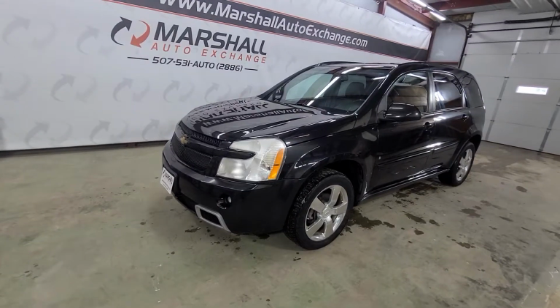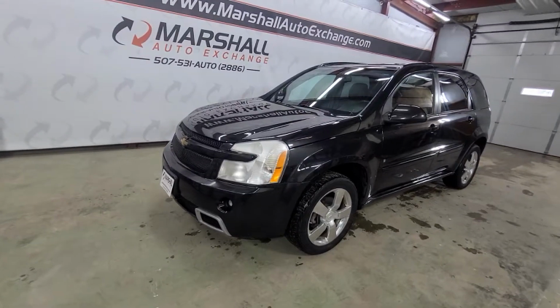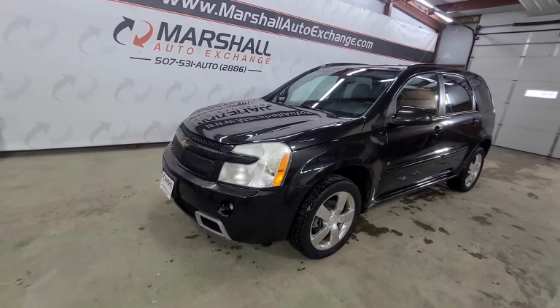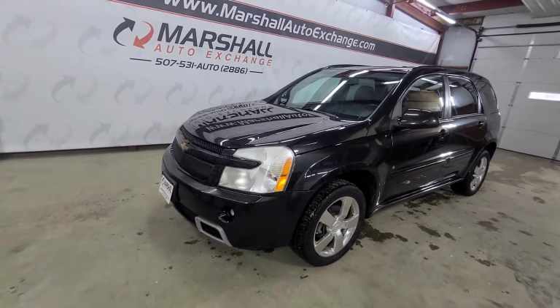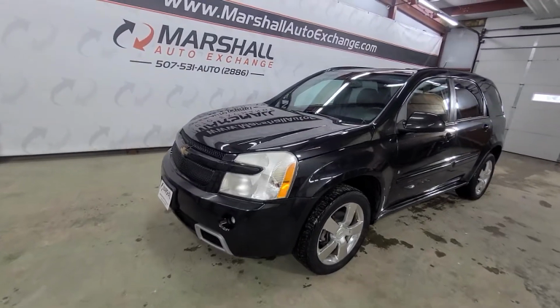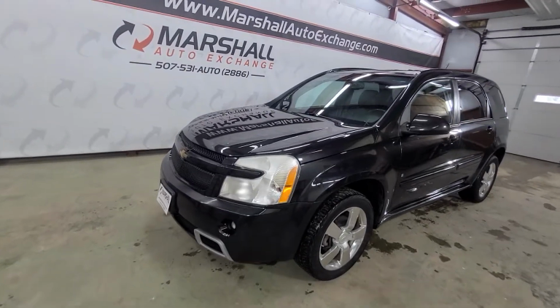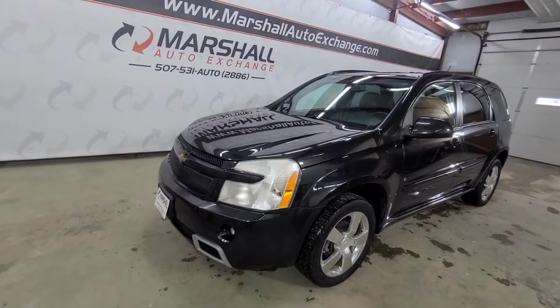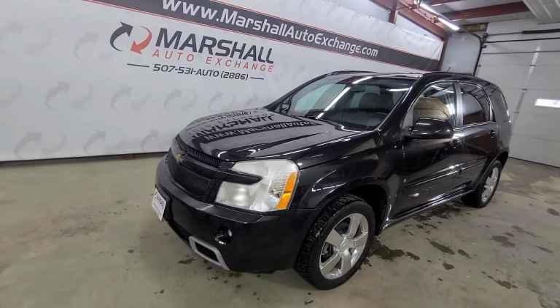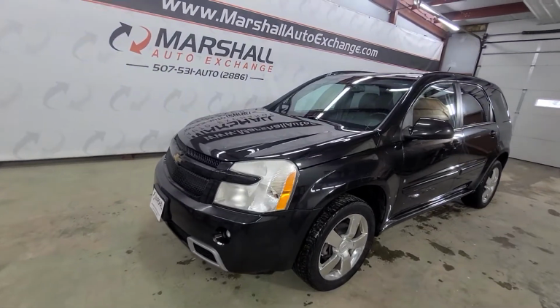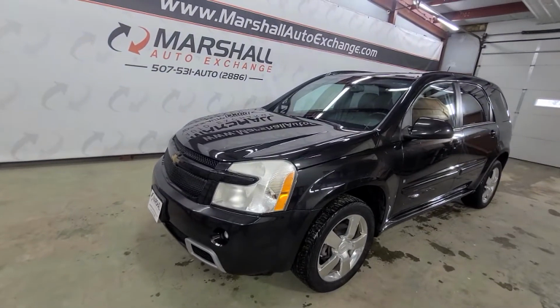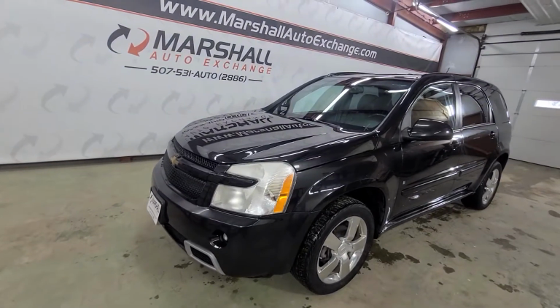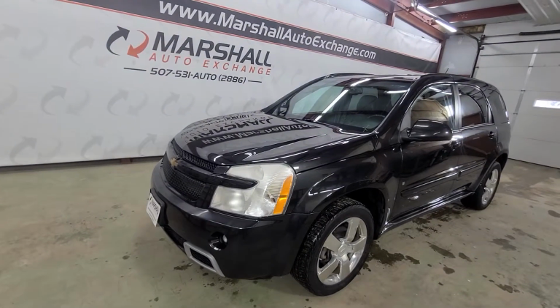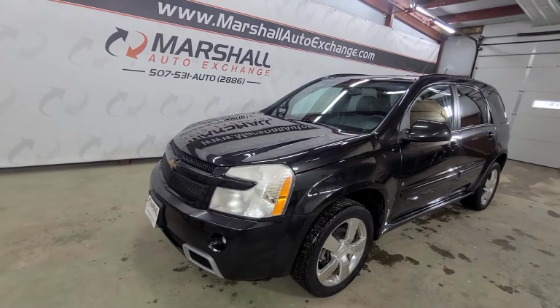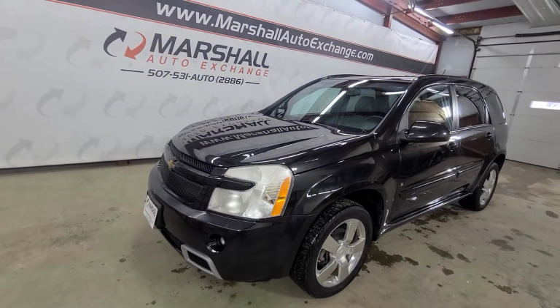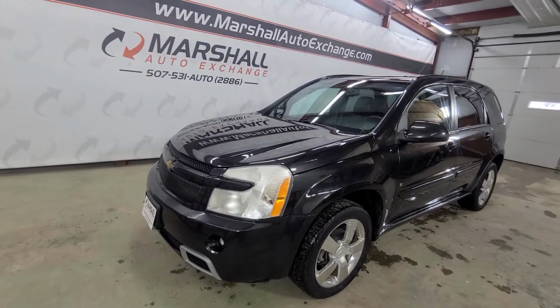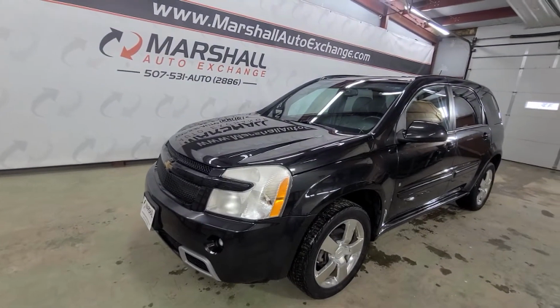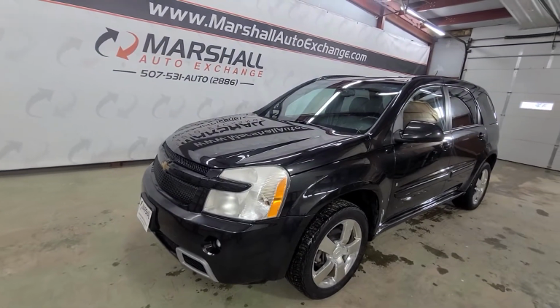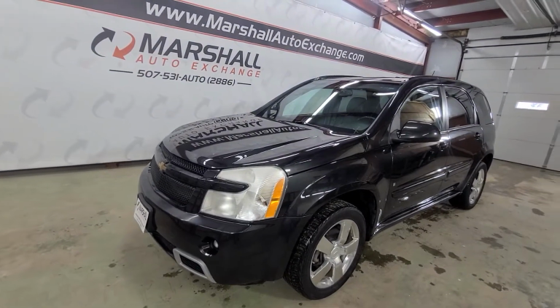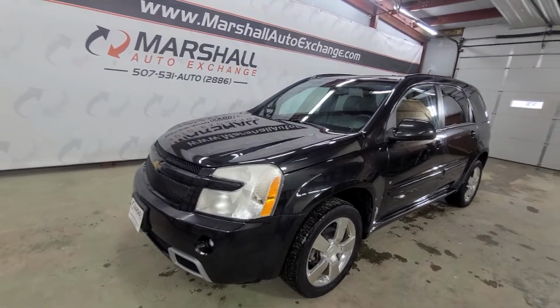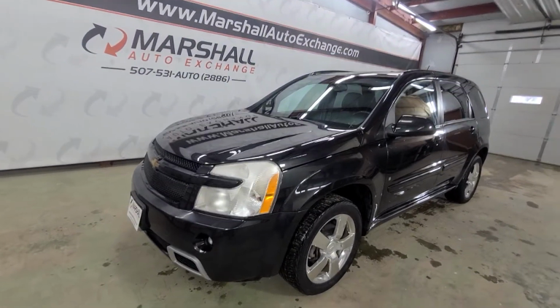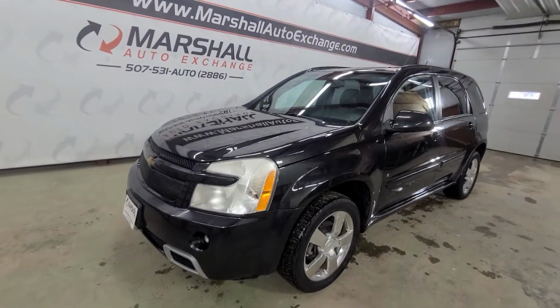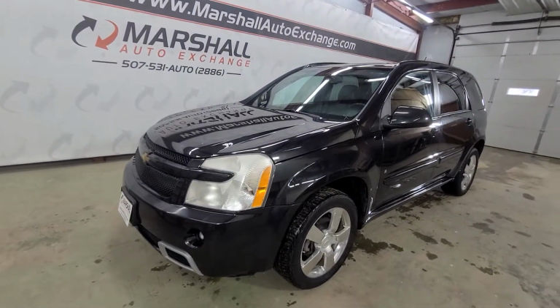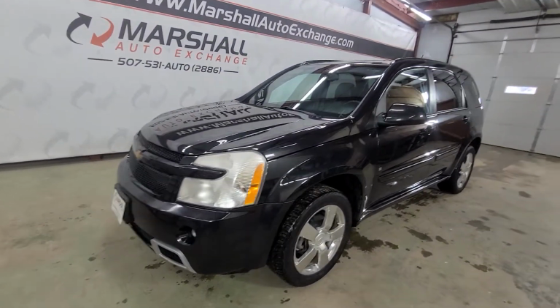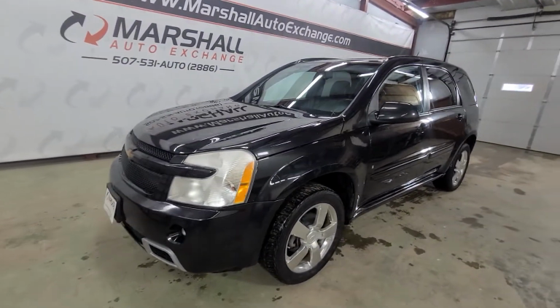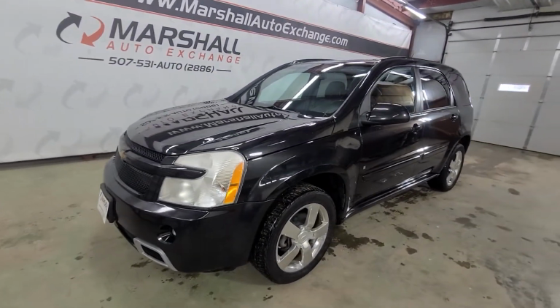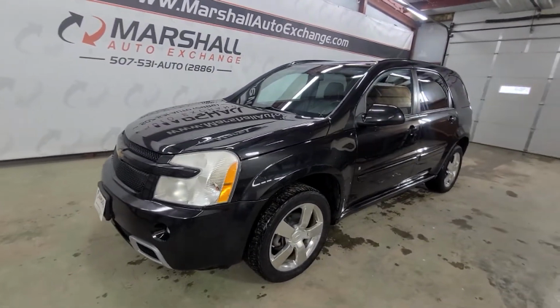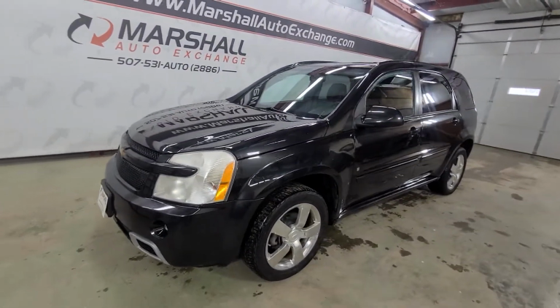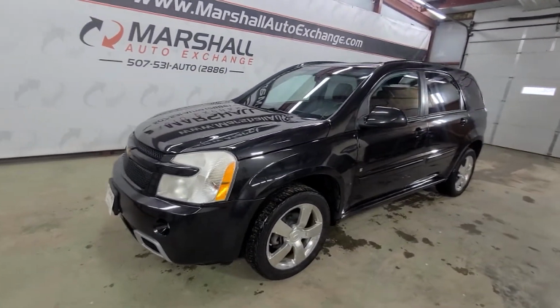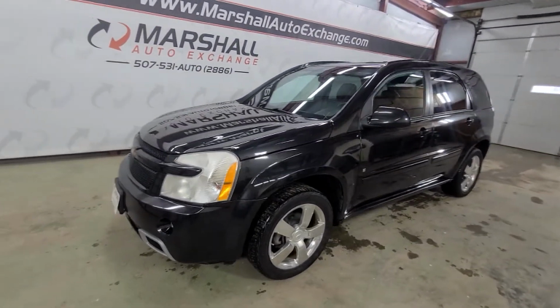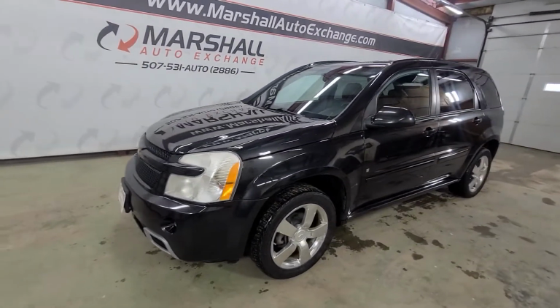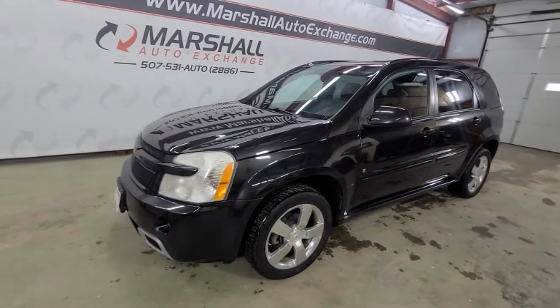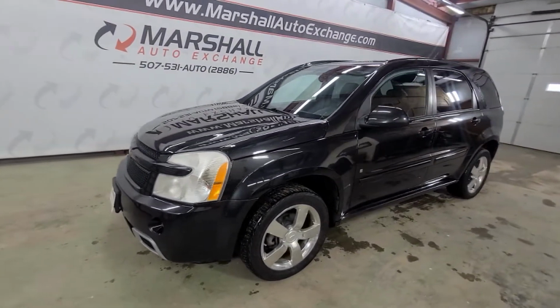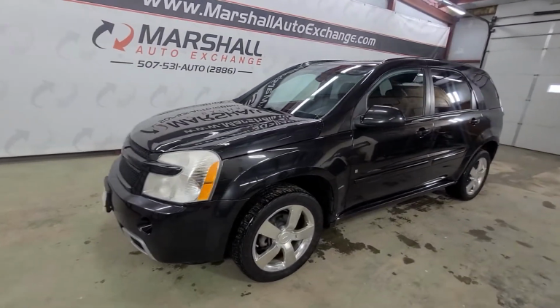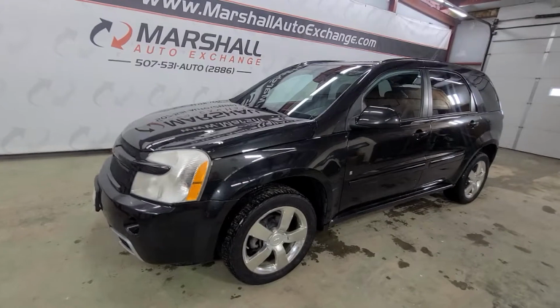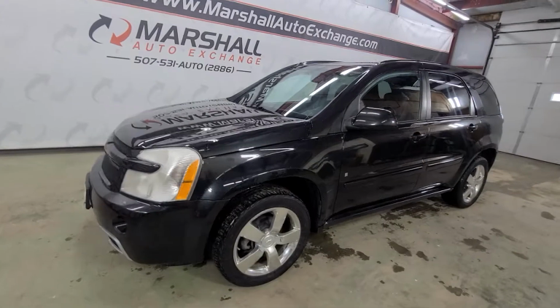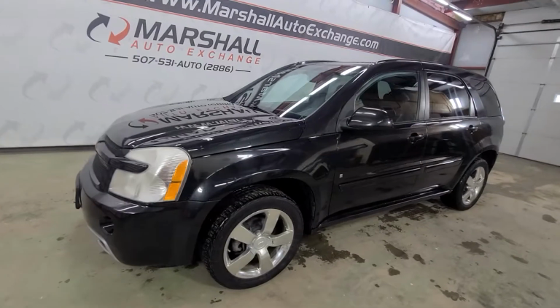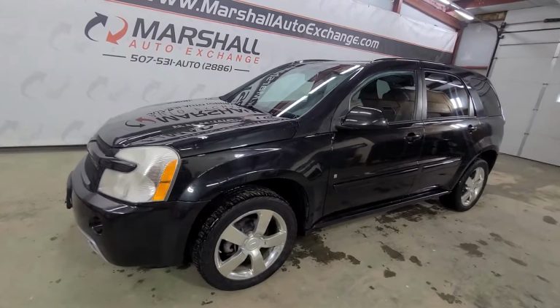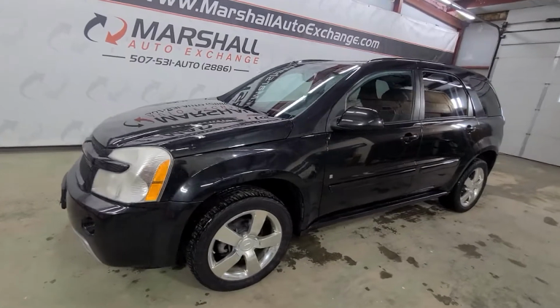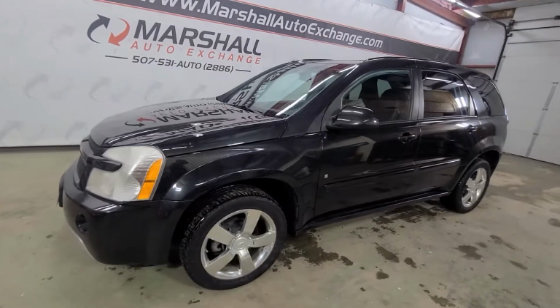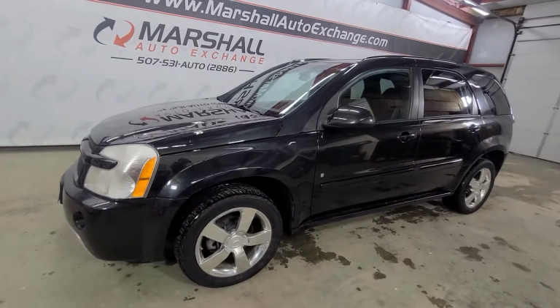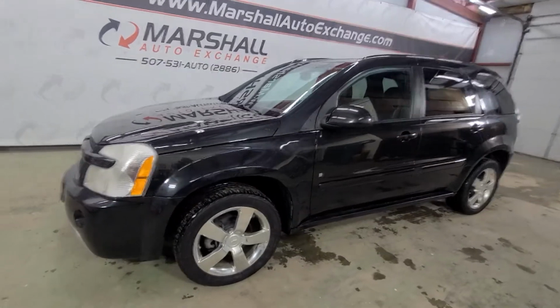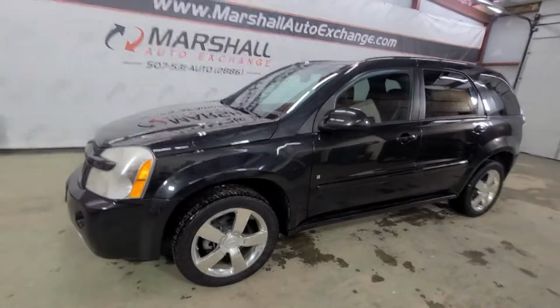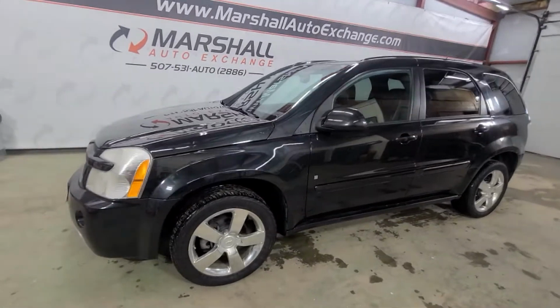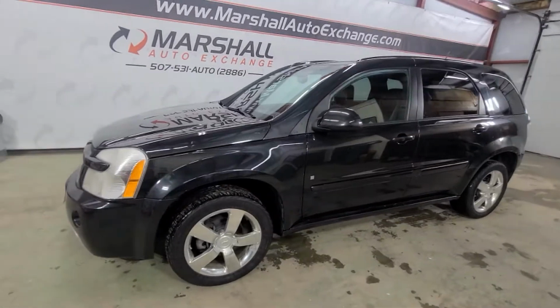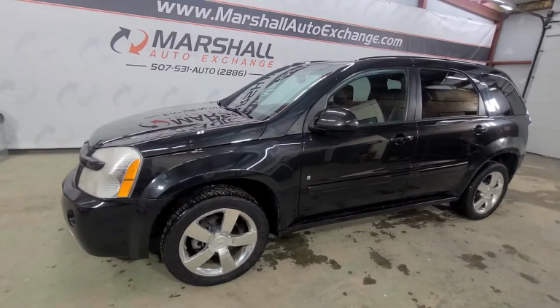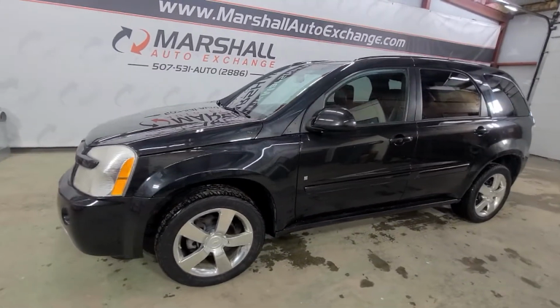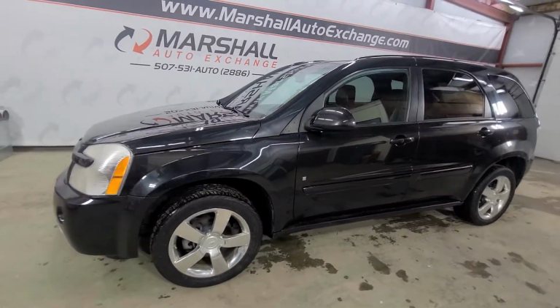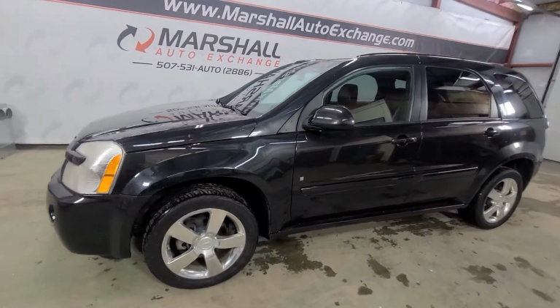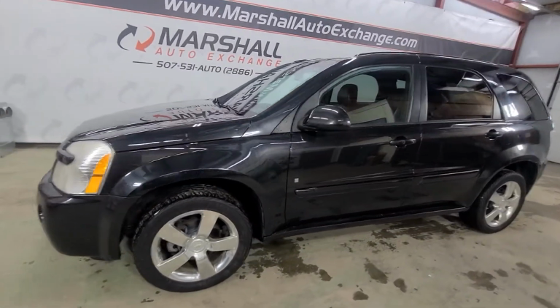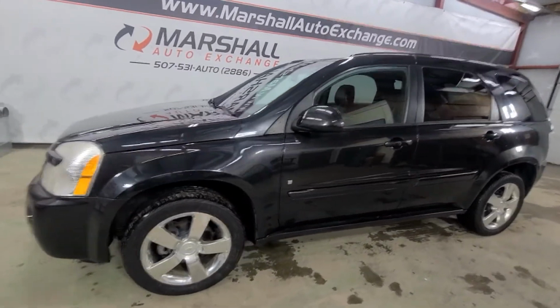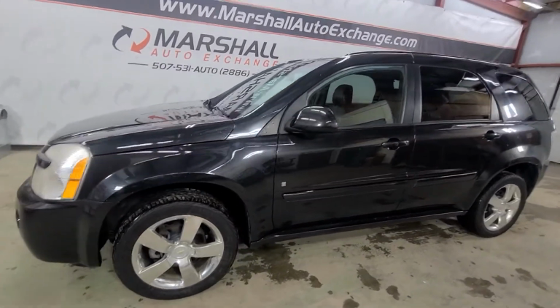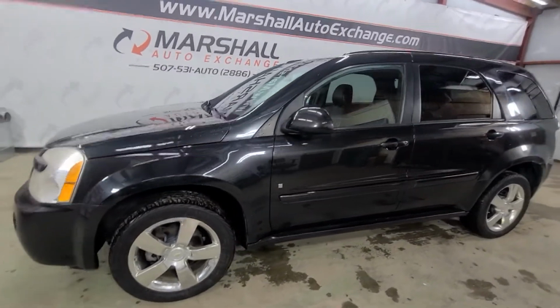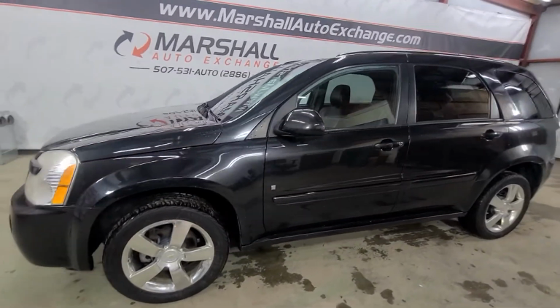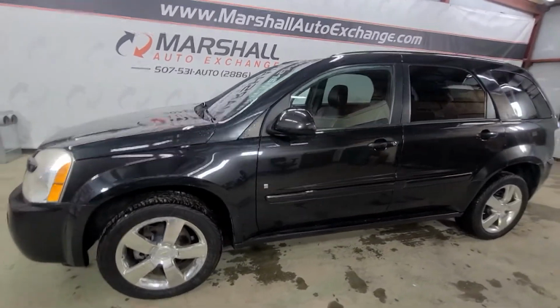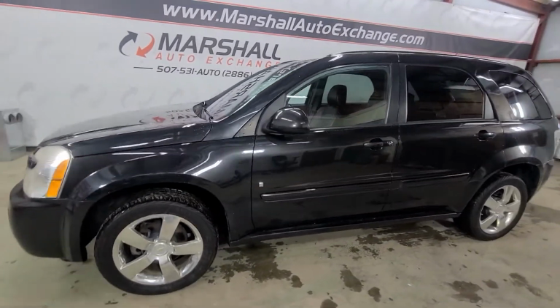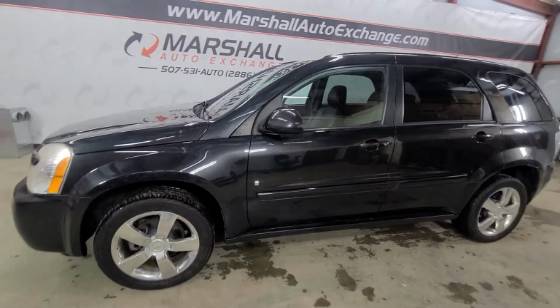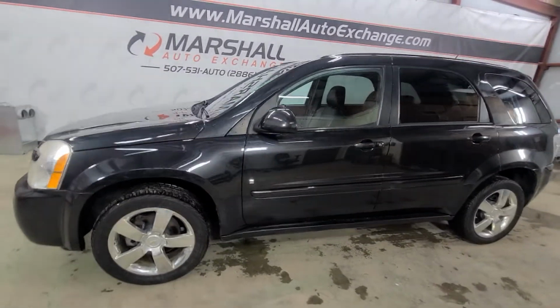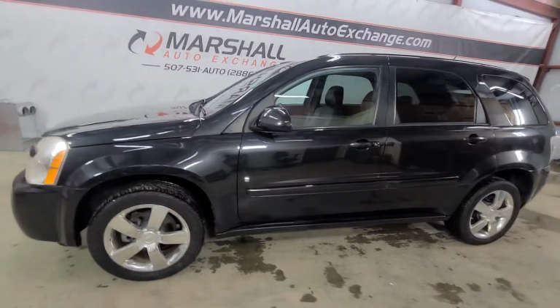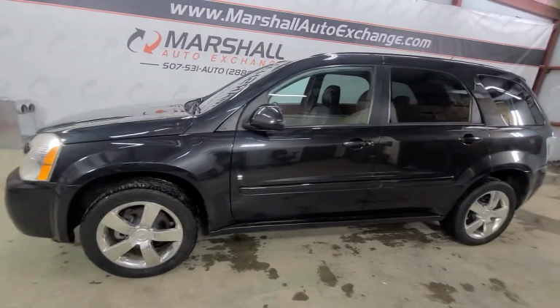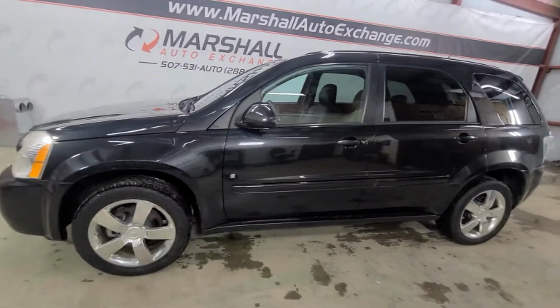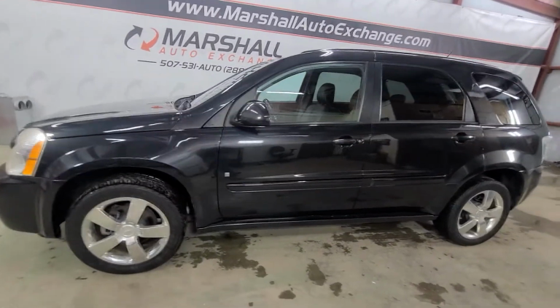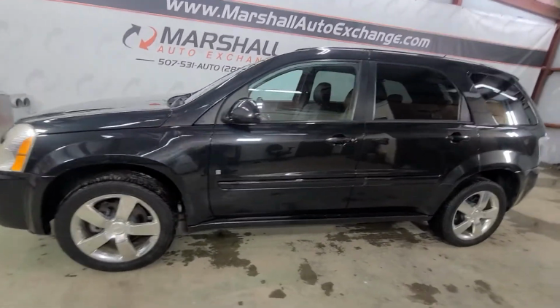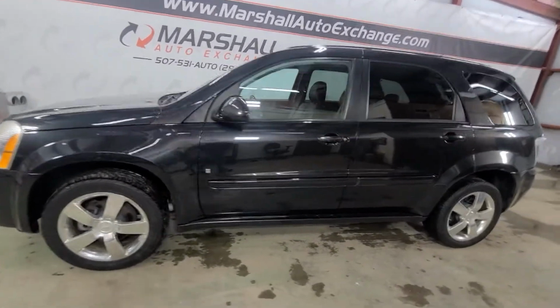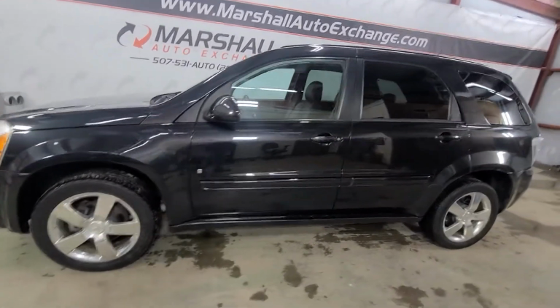Hey everybody, Josh here with you at the Marshall Auto Exchange. Thanks for taking a minute to check out our 2008 Chevrolet Equinox Sport.